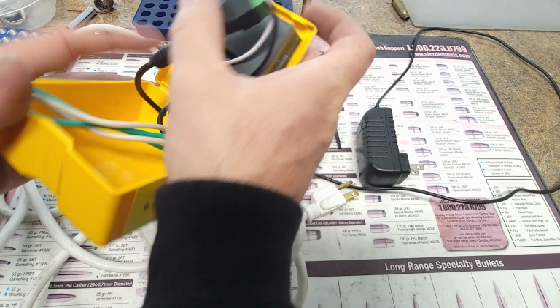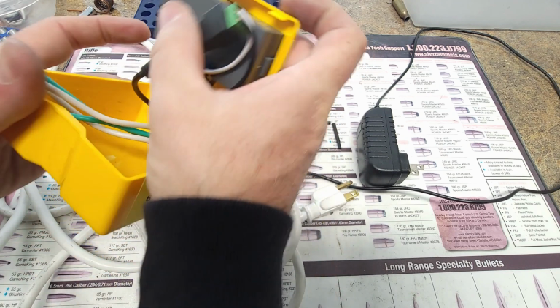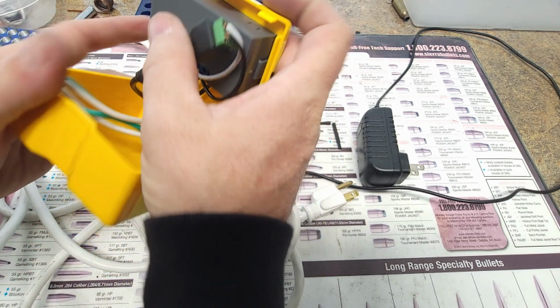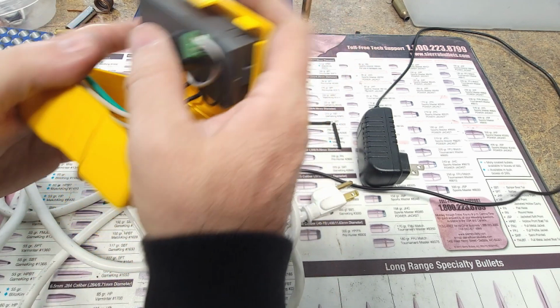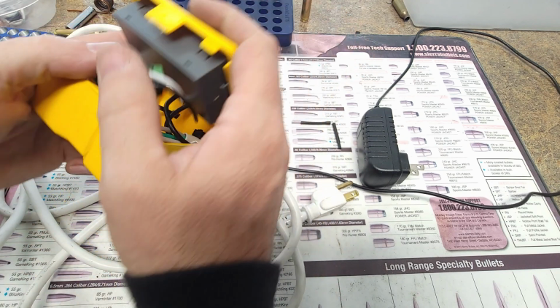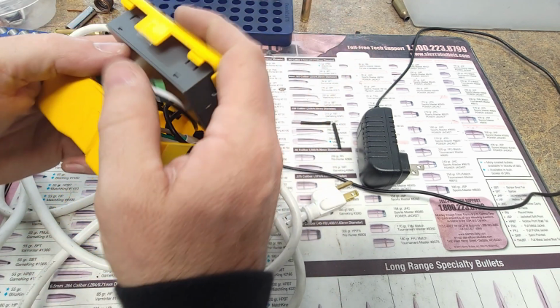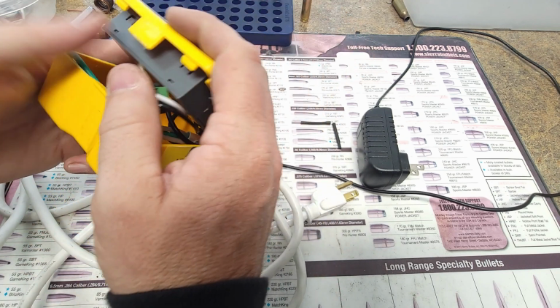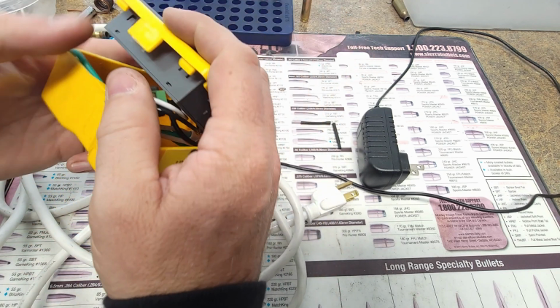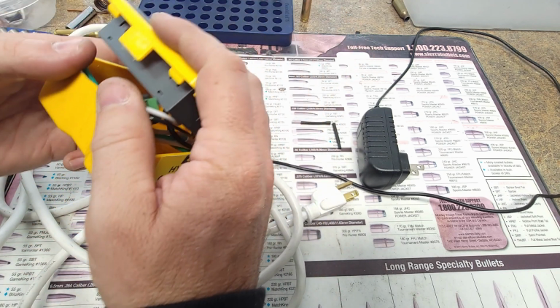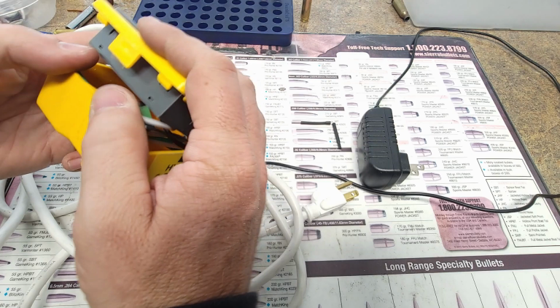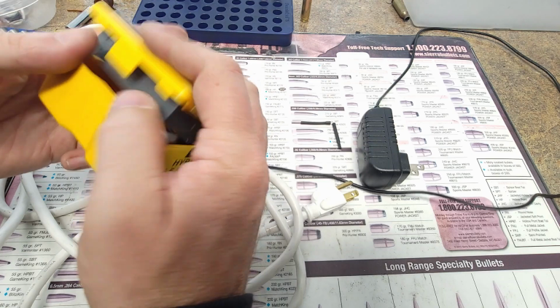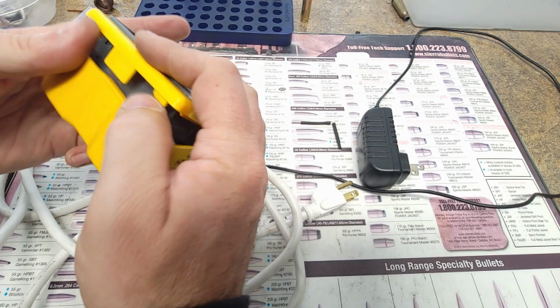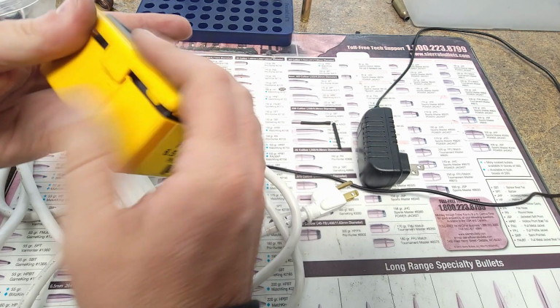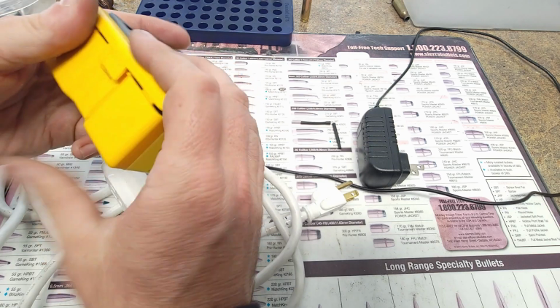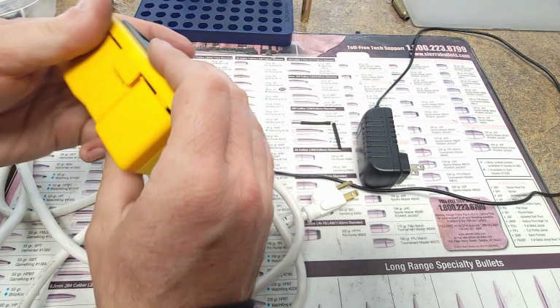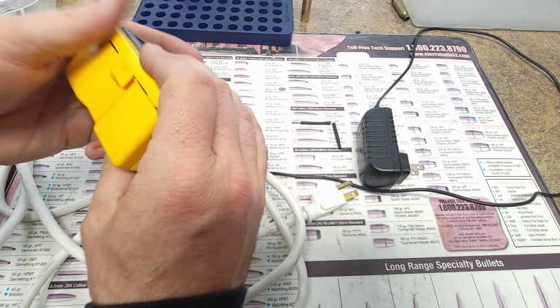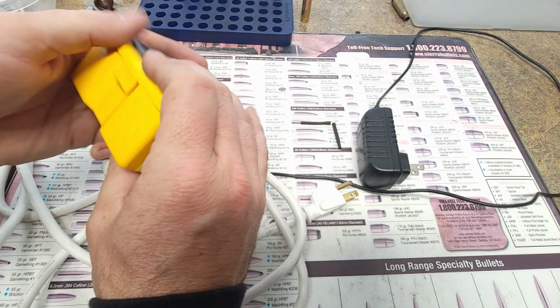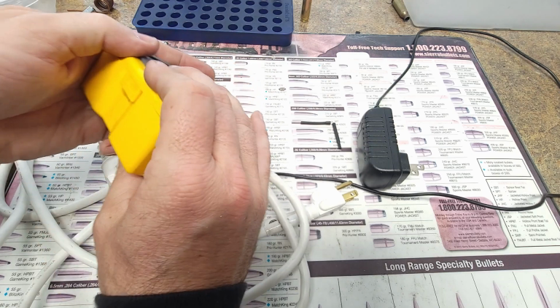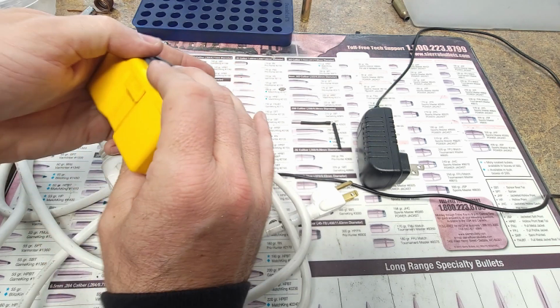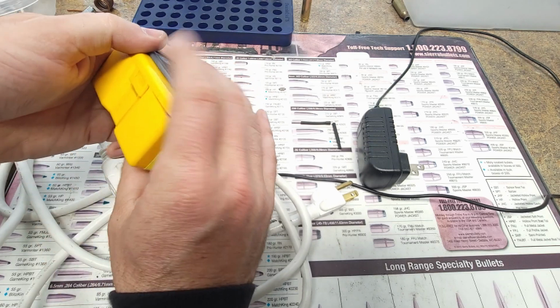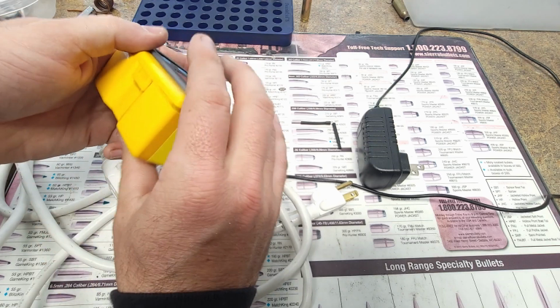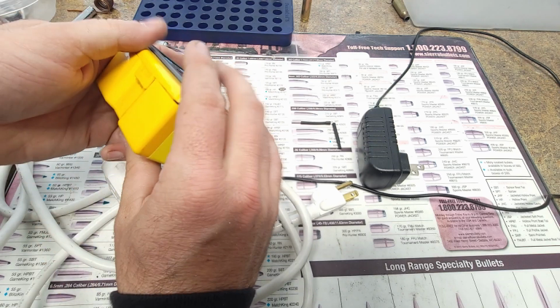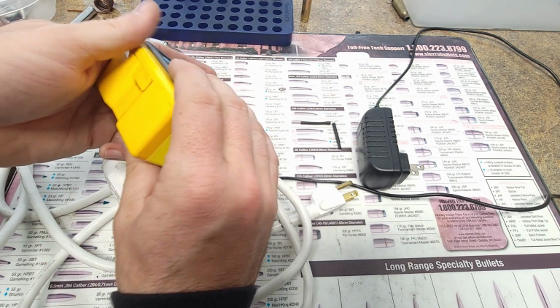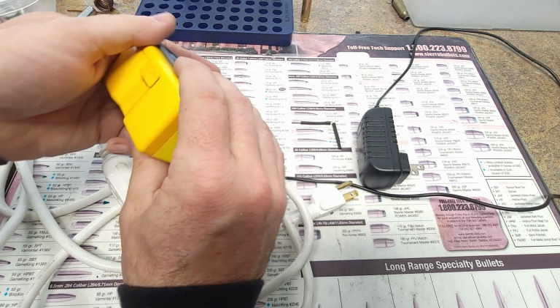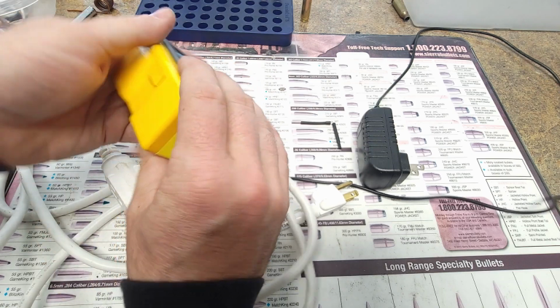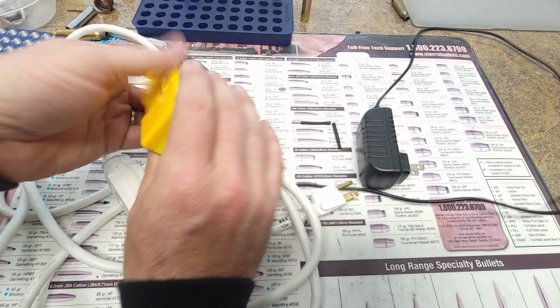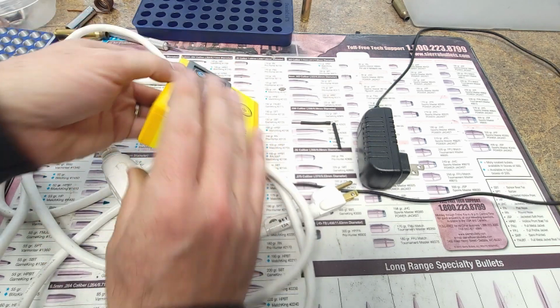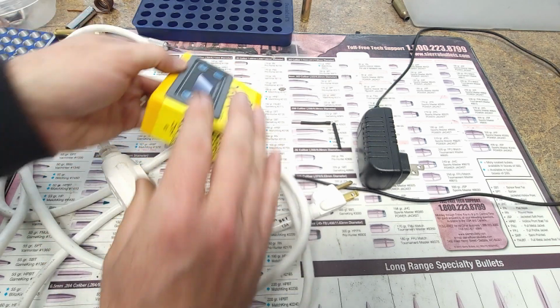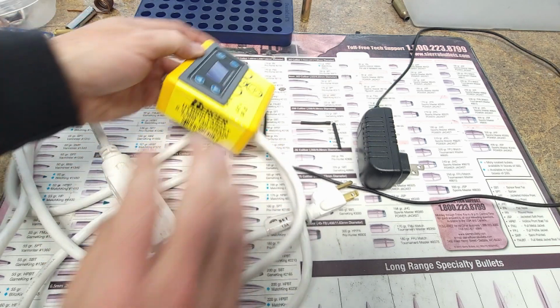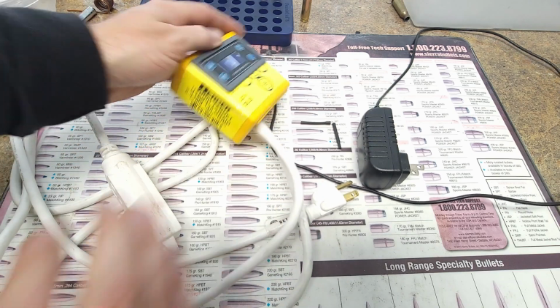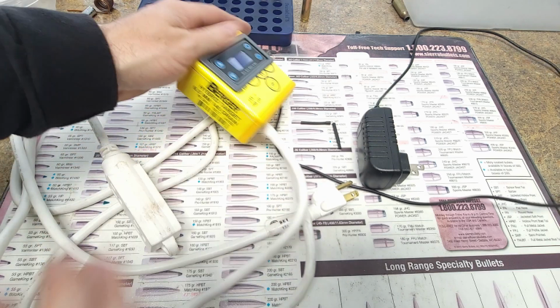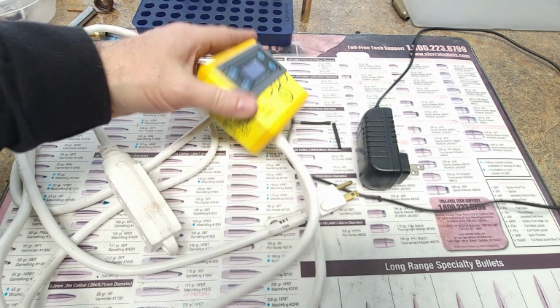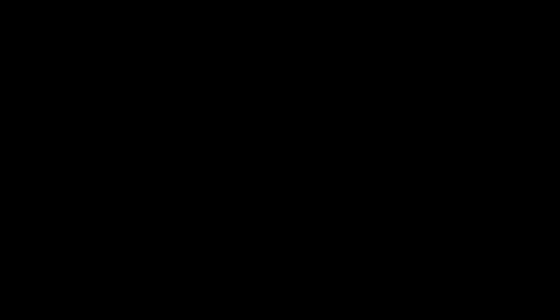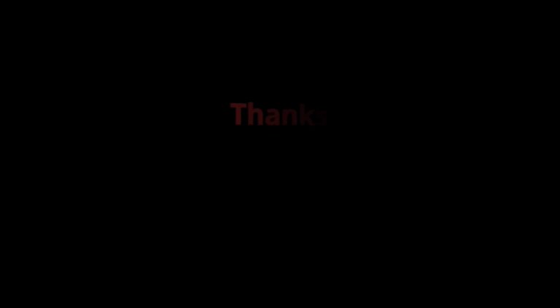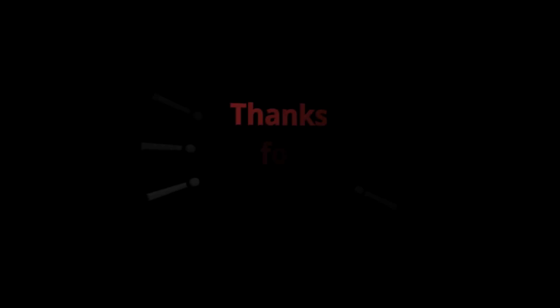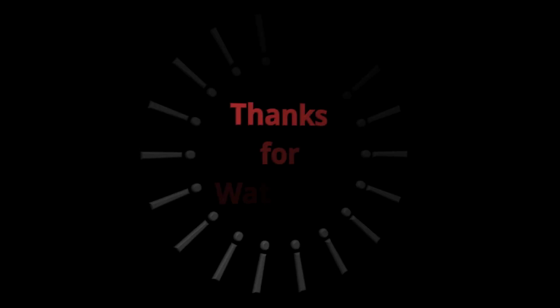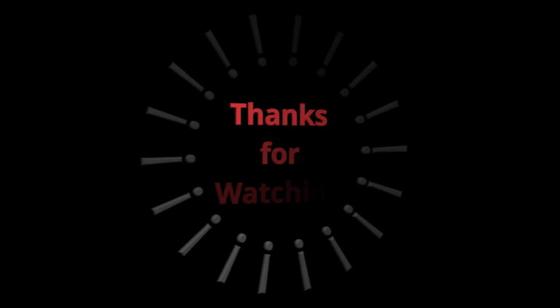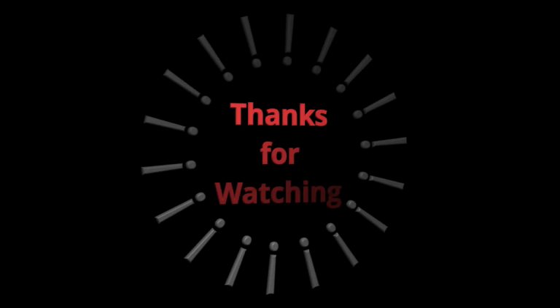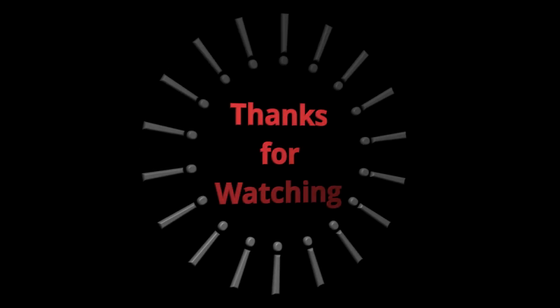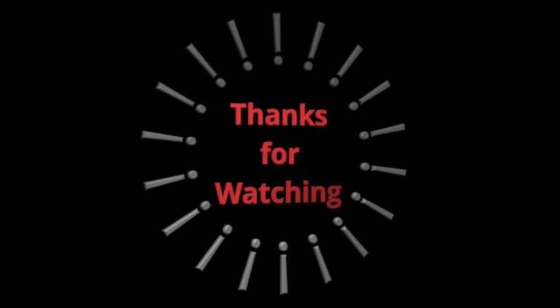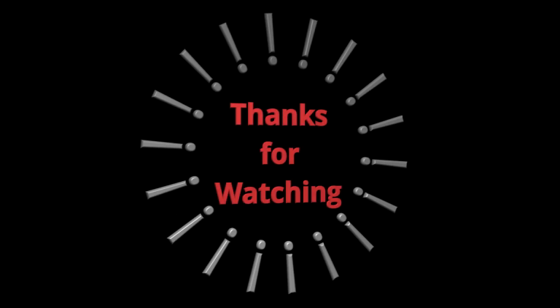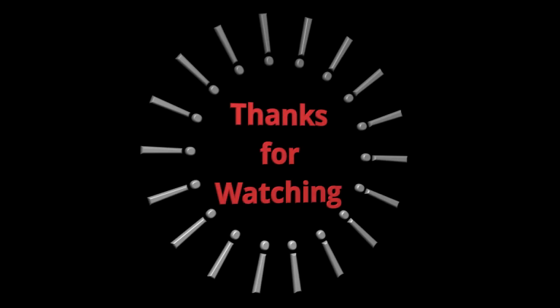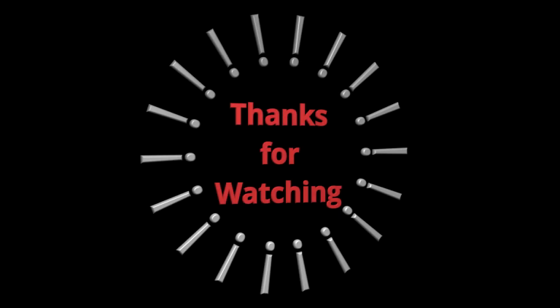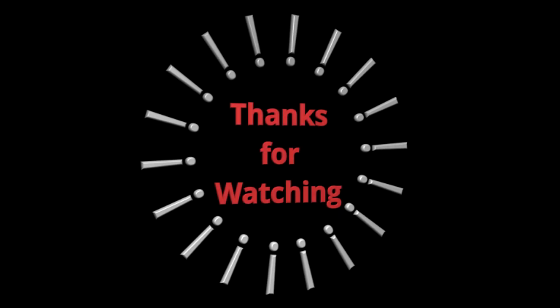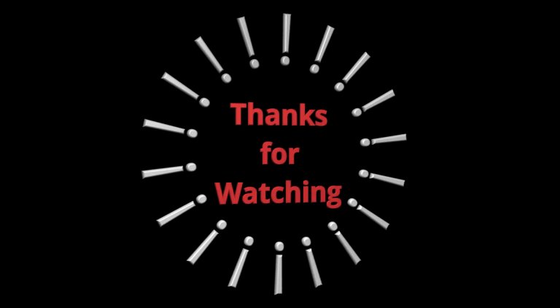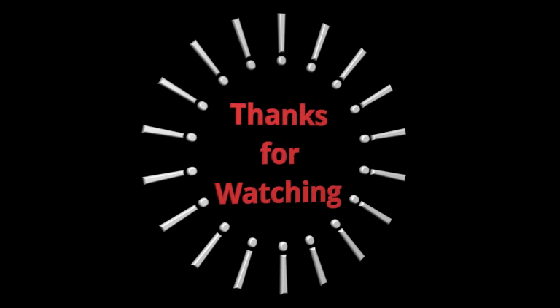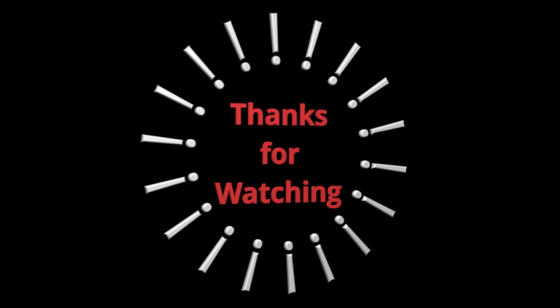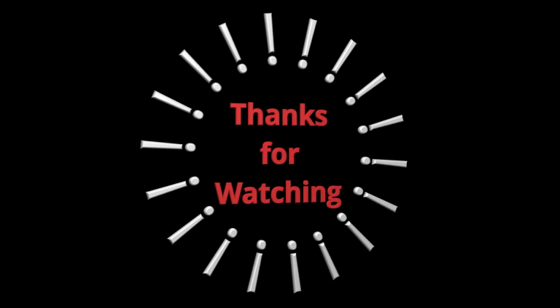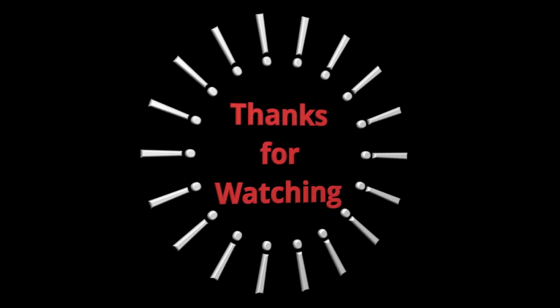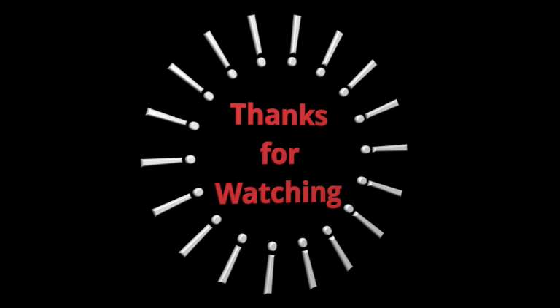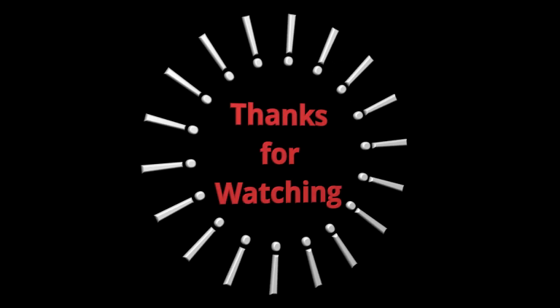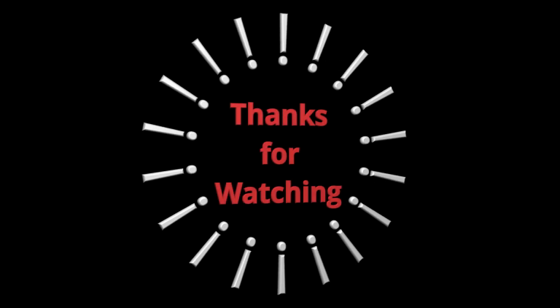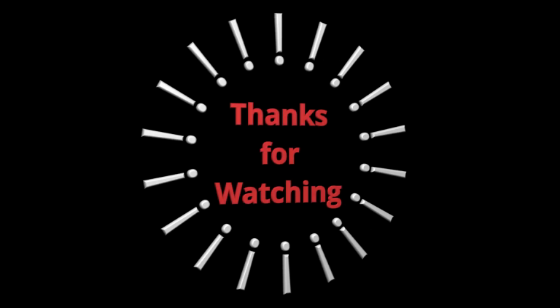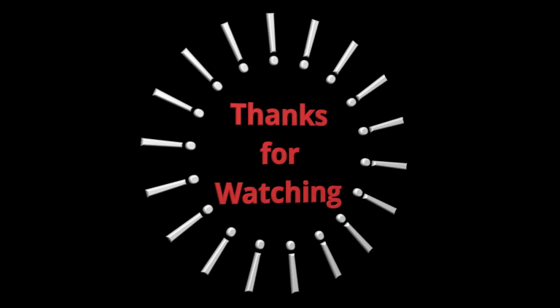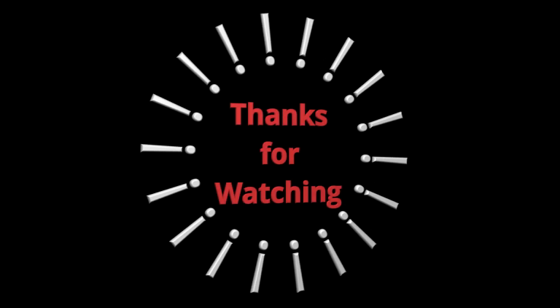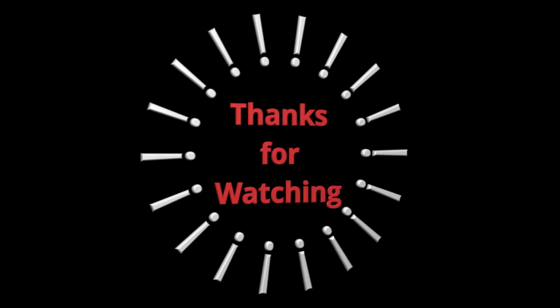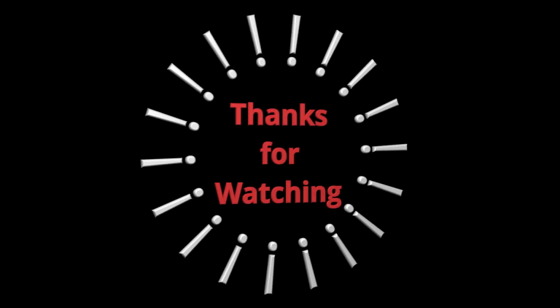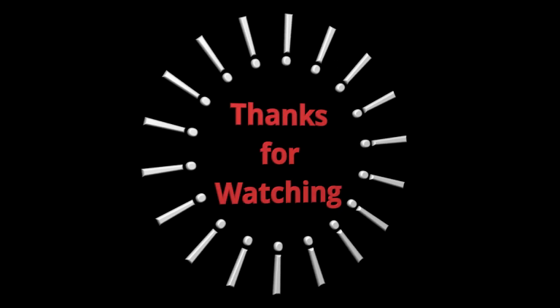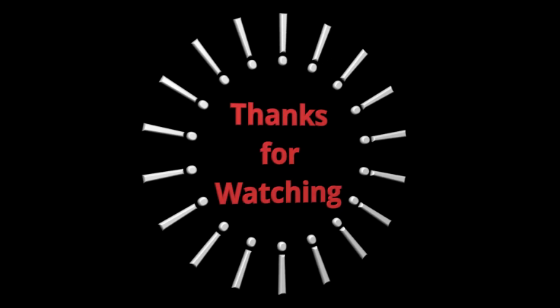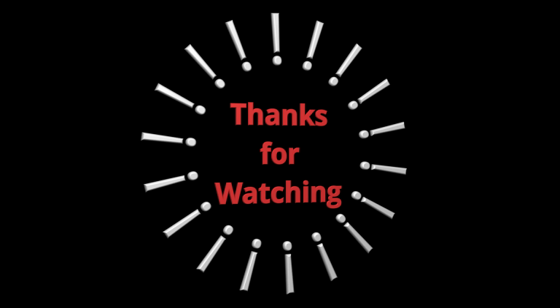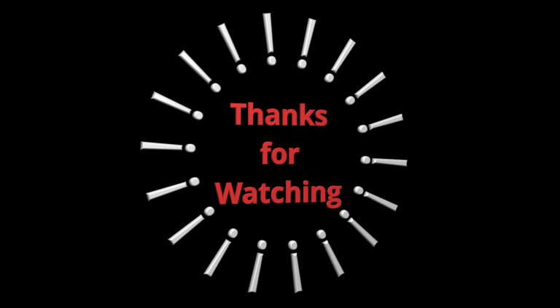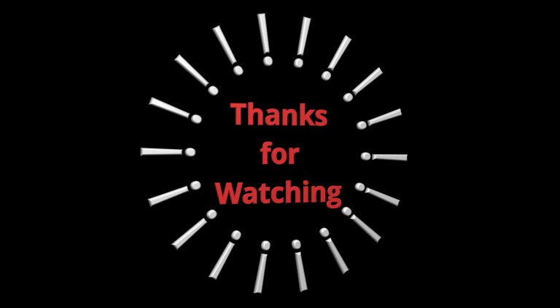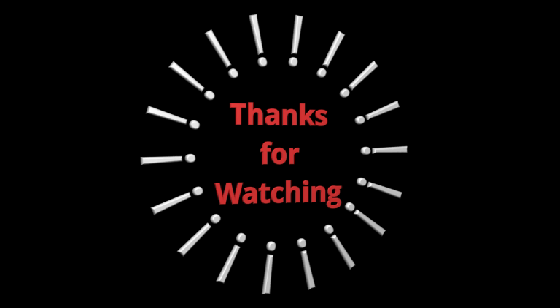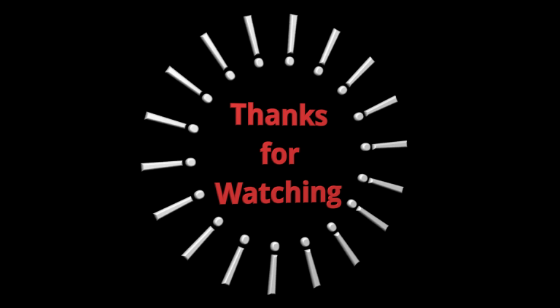That does it for me. If I left anything out I'm sure you'll let me know in the comments. Hopefully I was able to save you some money on this build and answer a few questions.